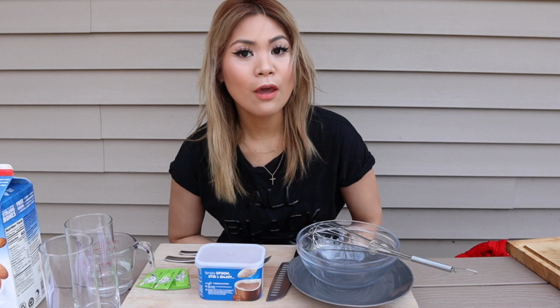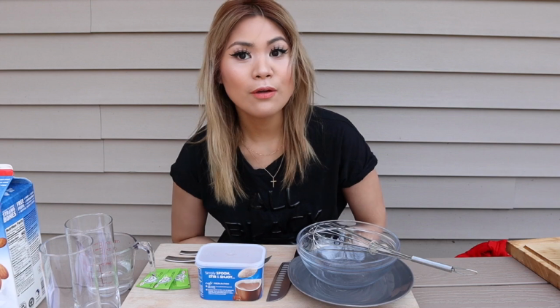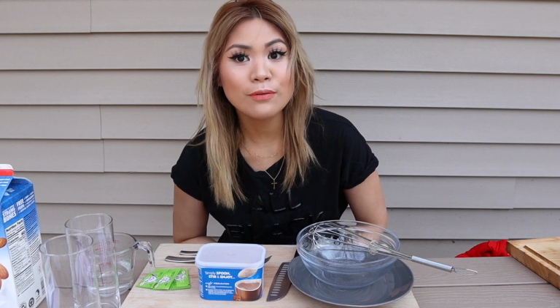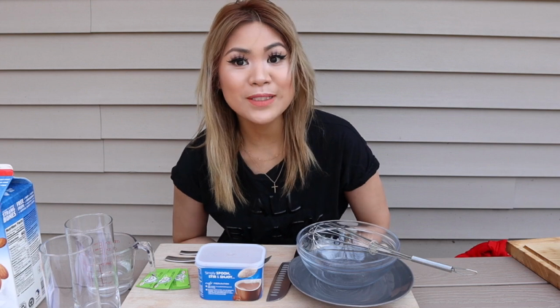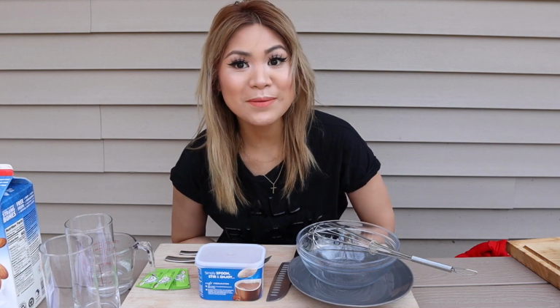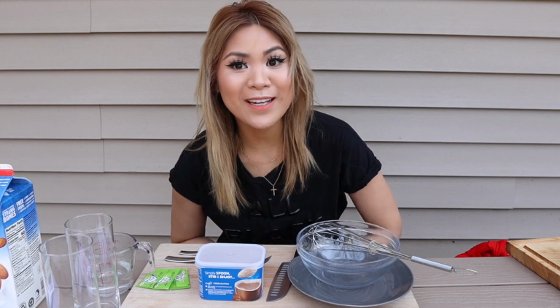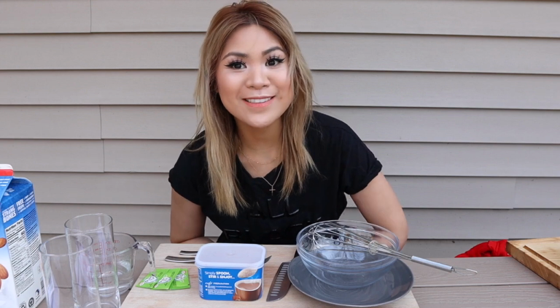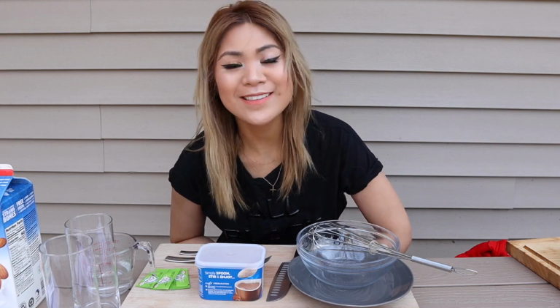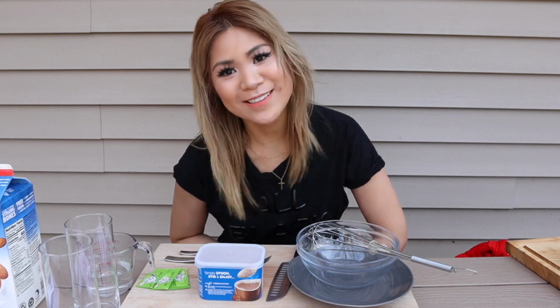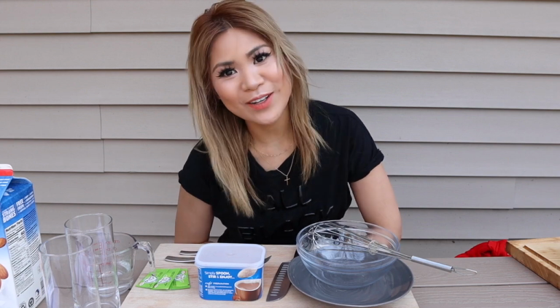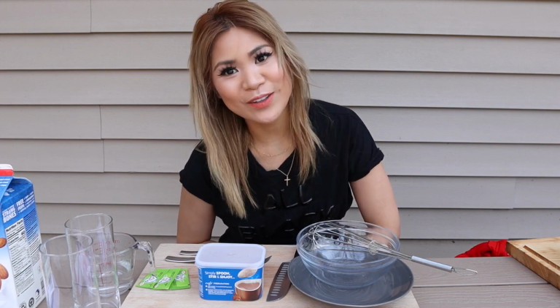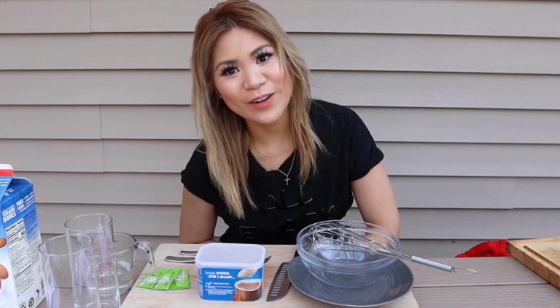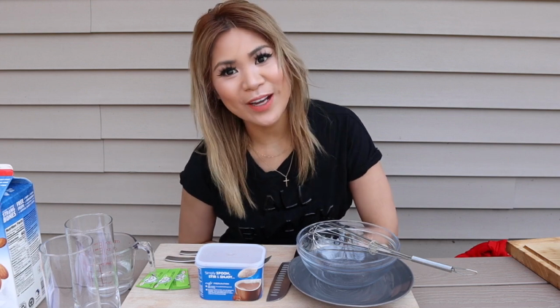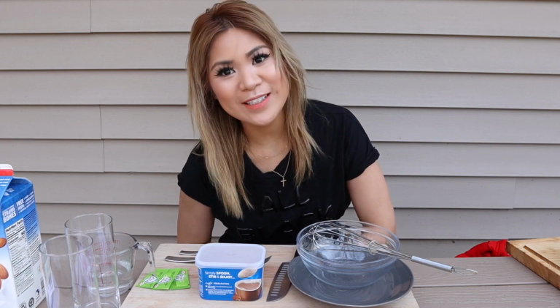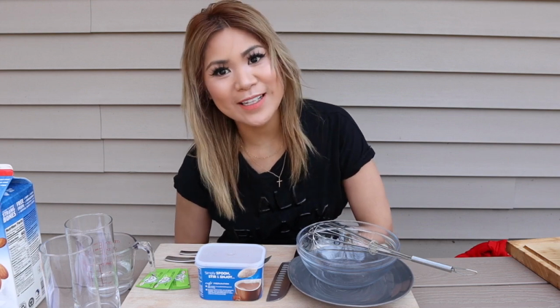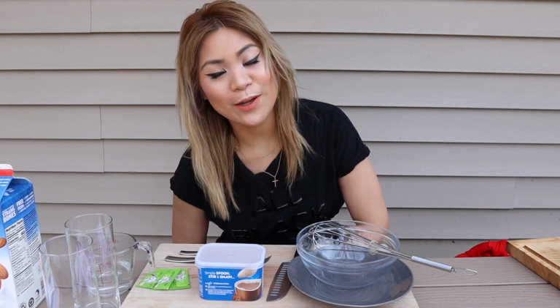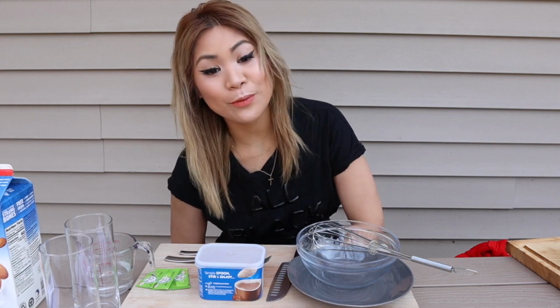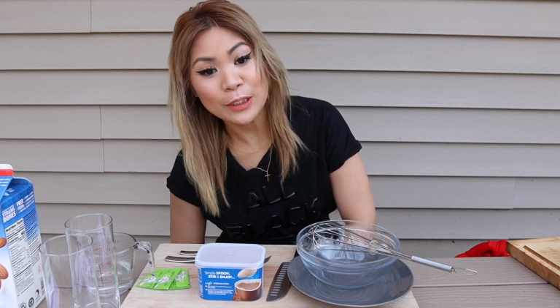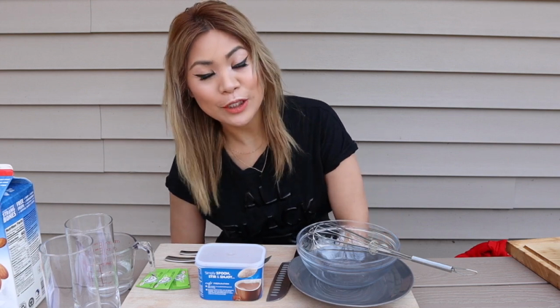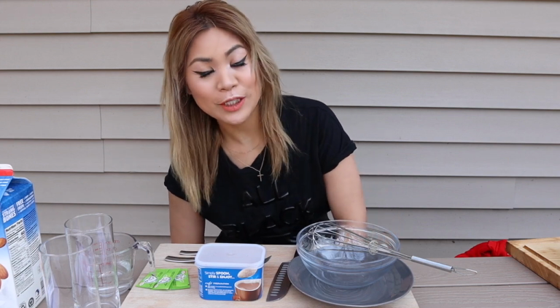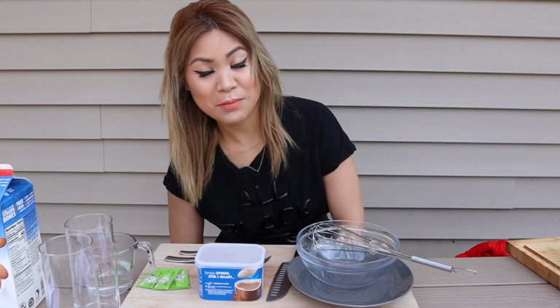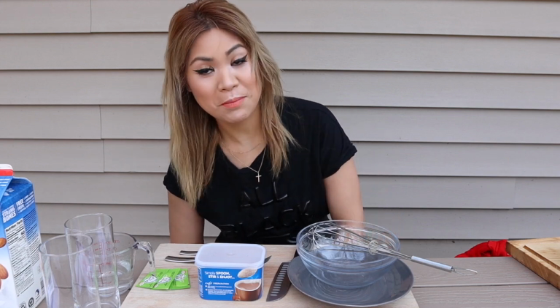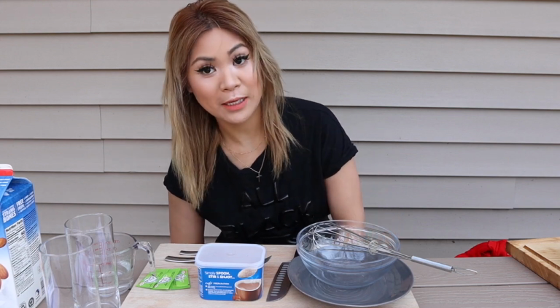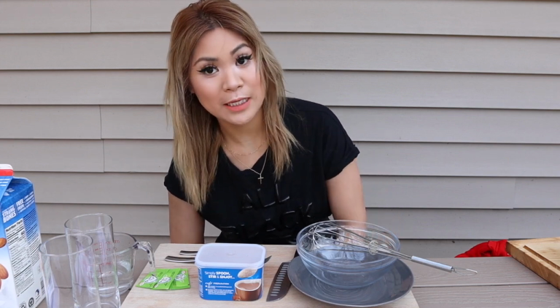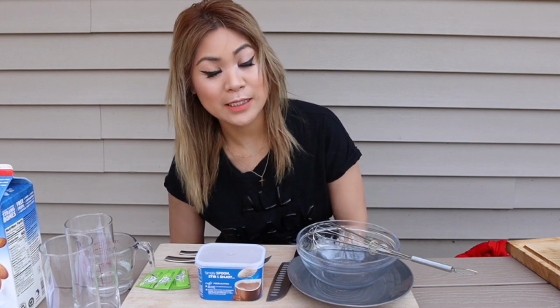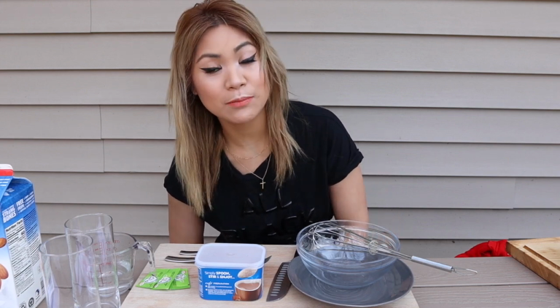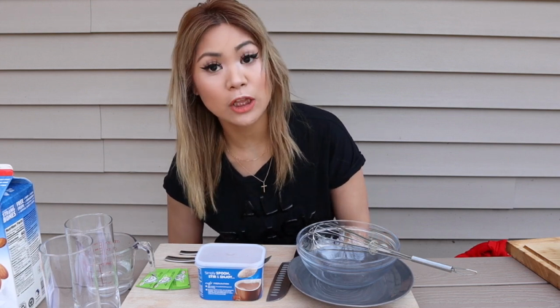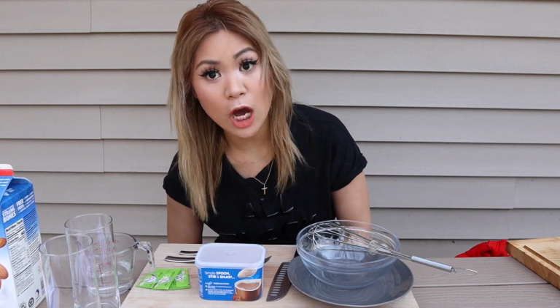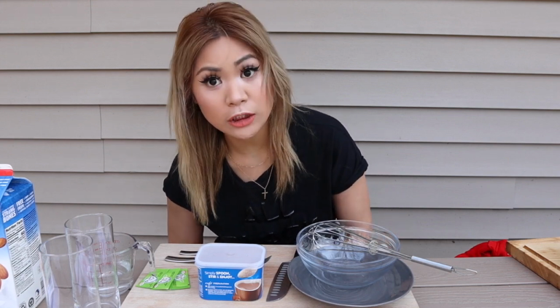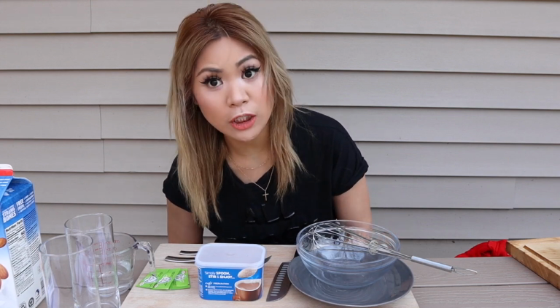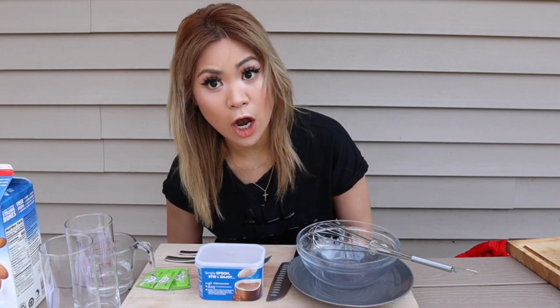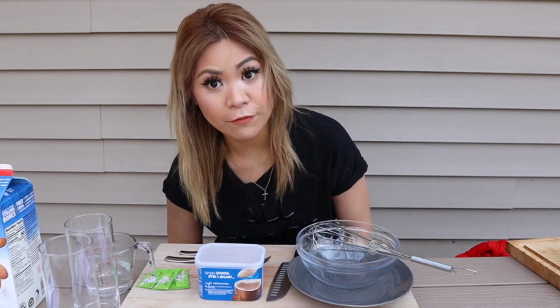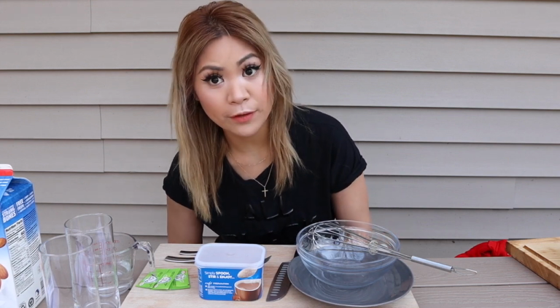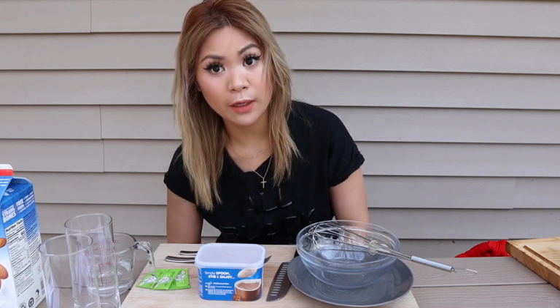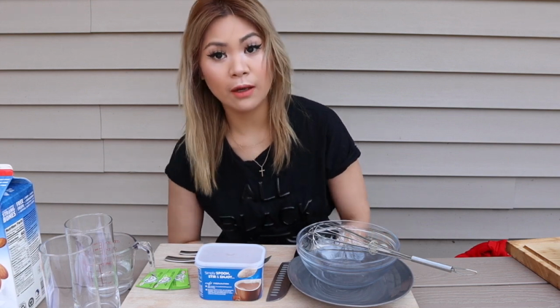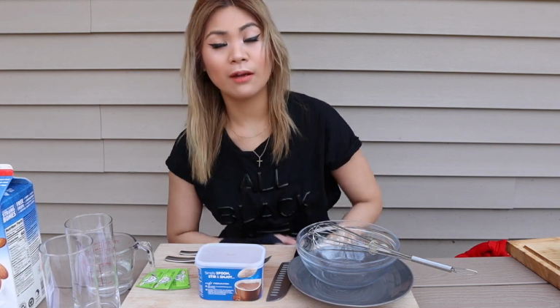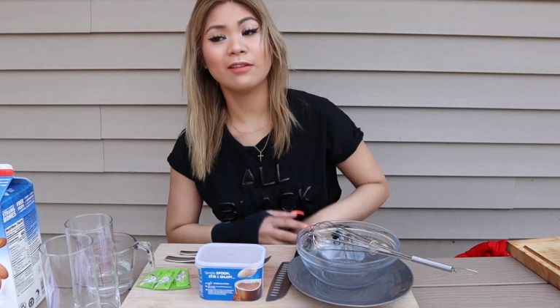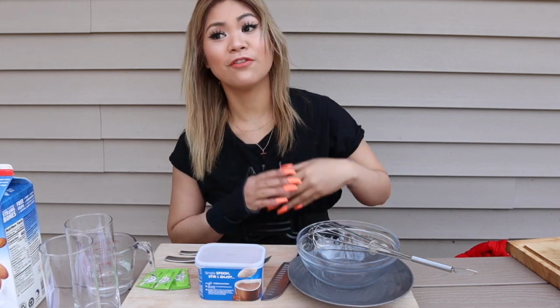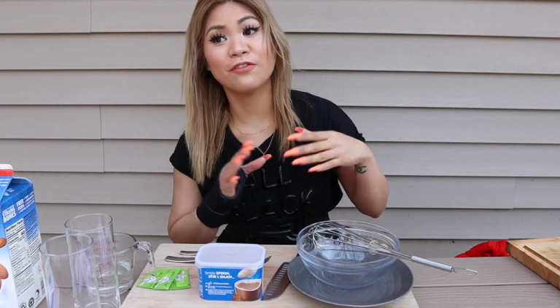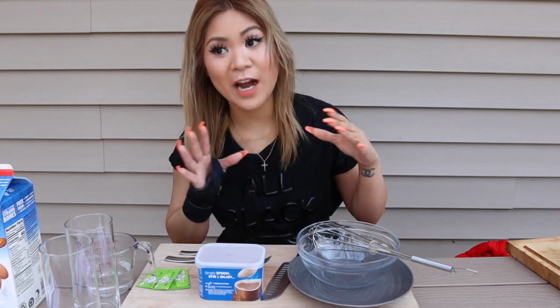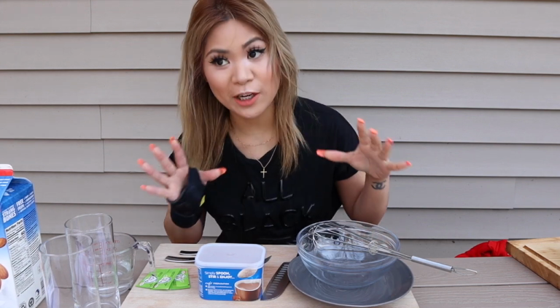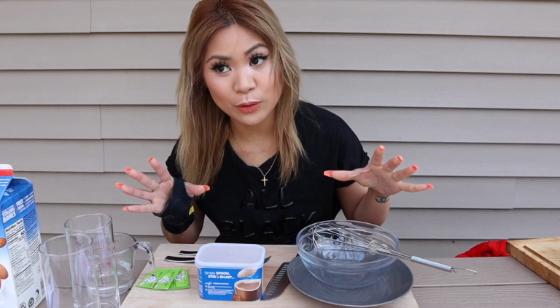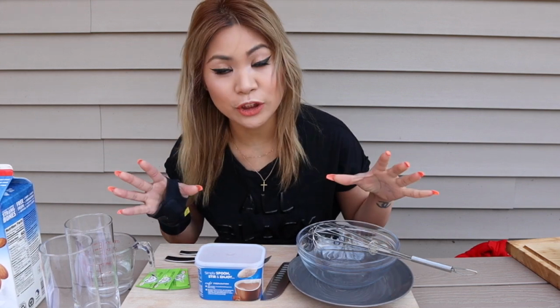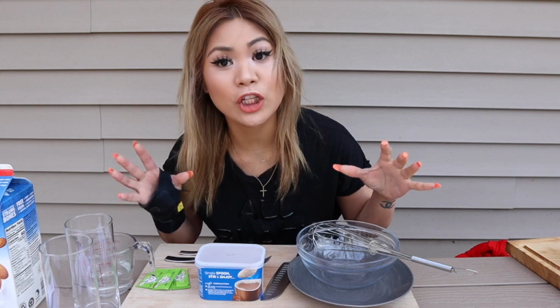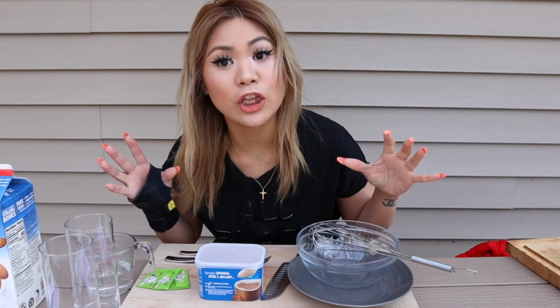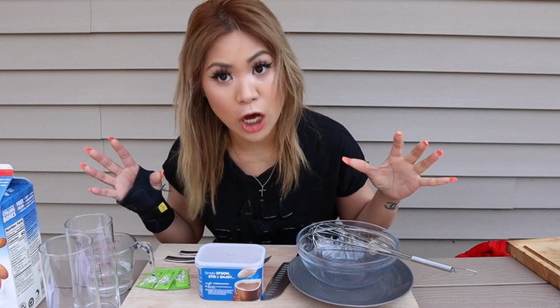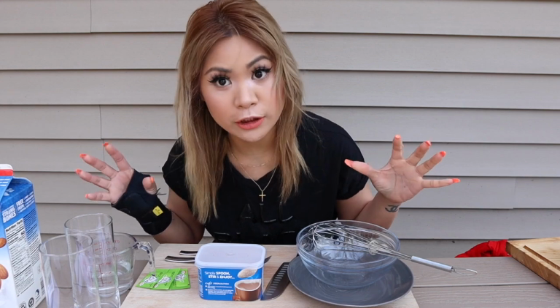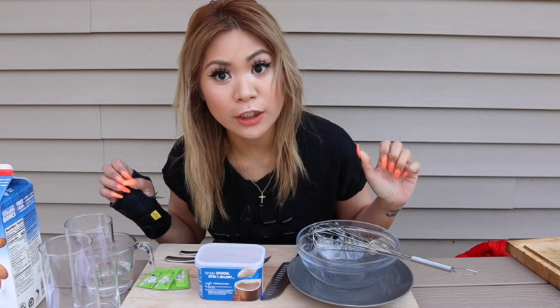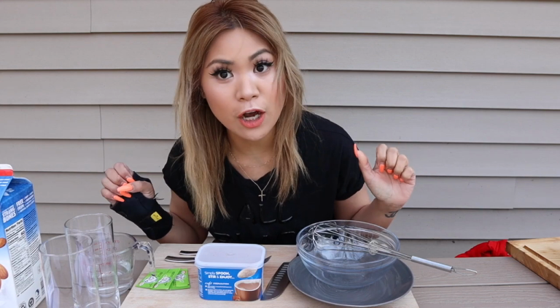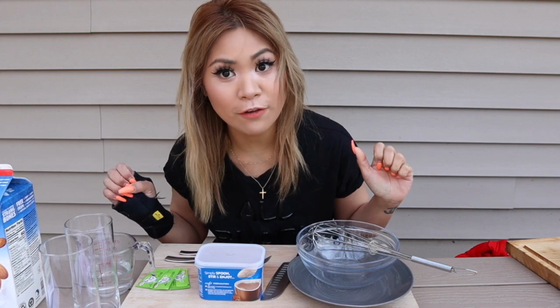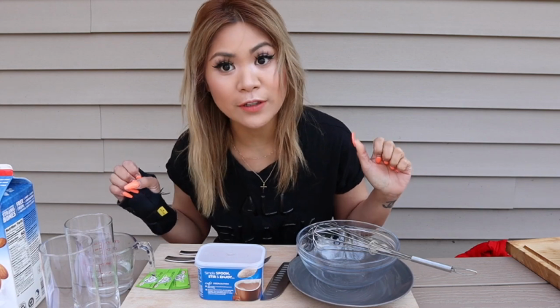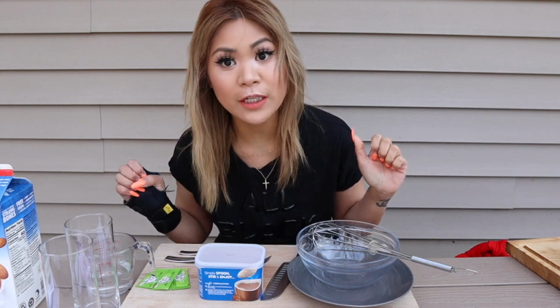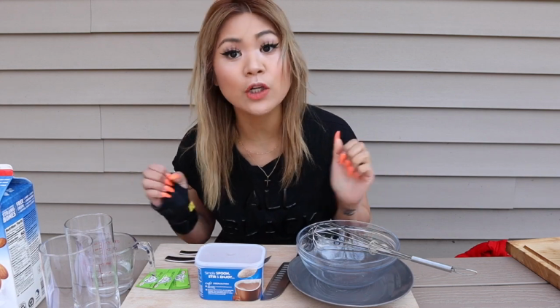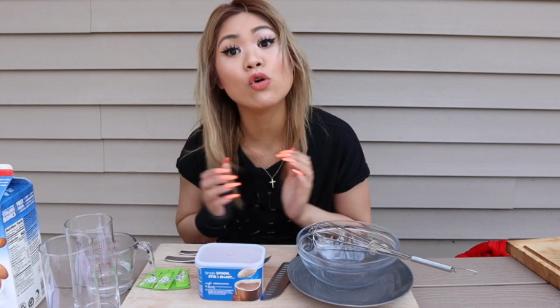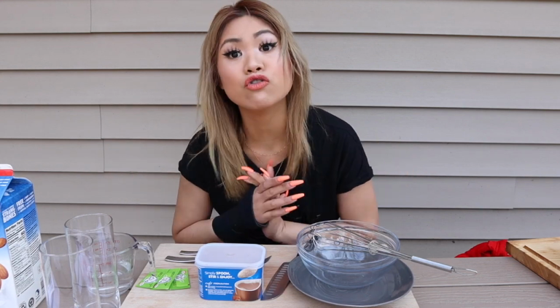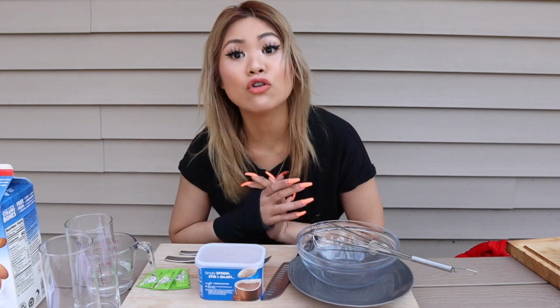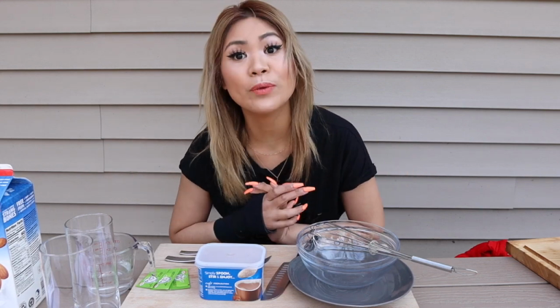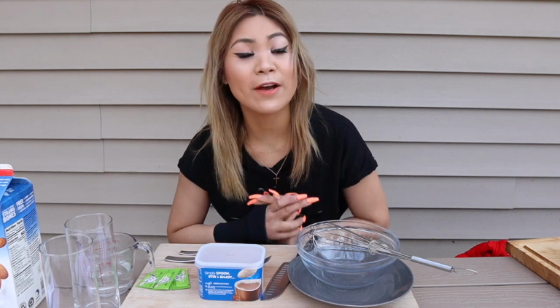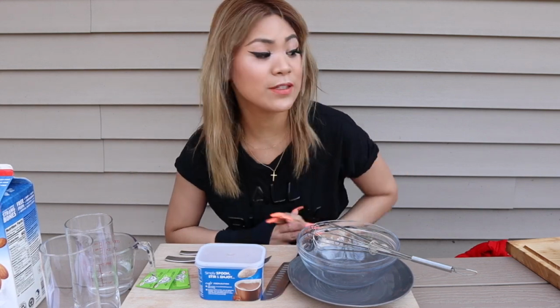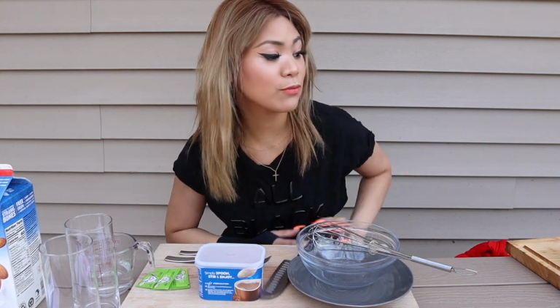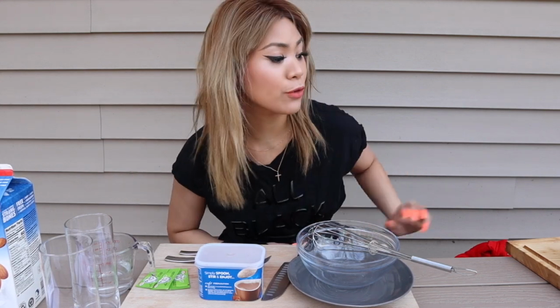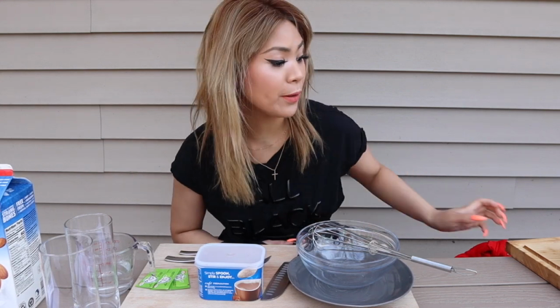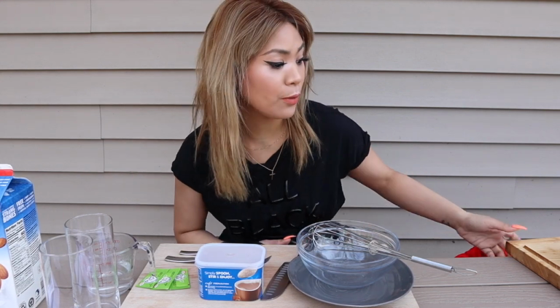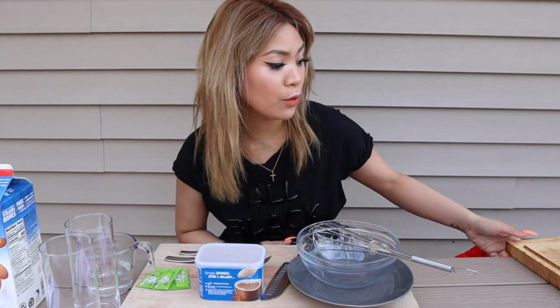What's up guys, it's Coco and today we are gonna be making some Dalgona coffee, the viral Dalgona coffee, and also we have some rainbow cake.